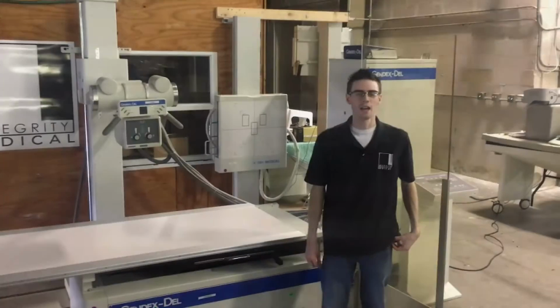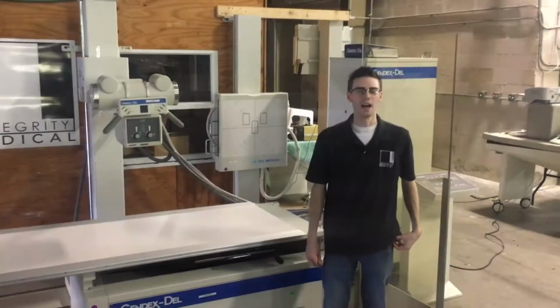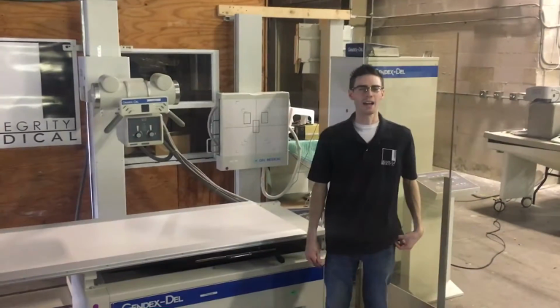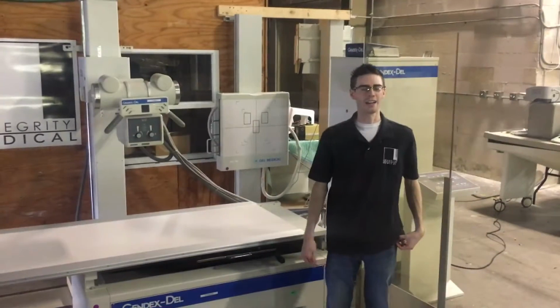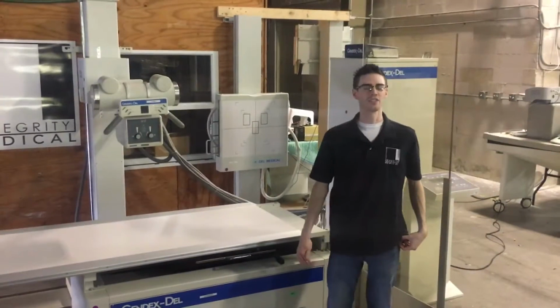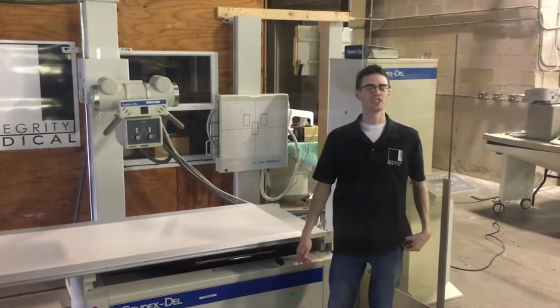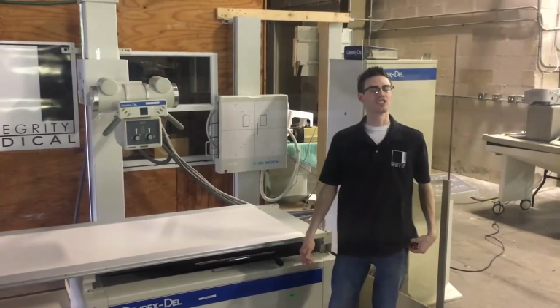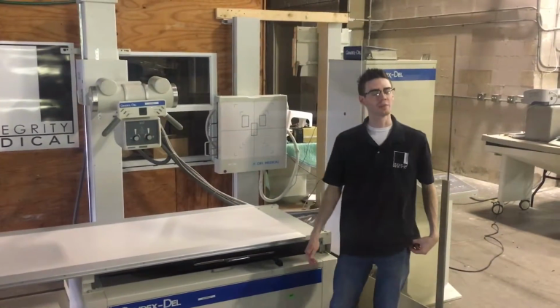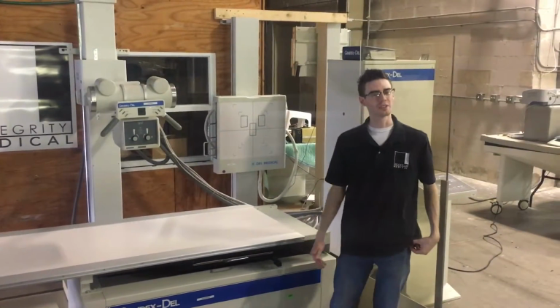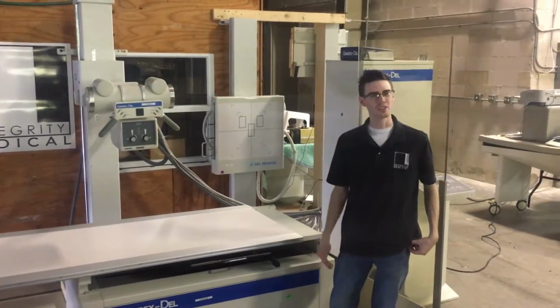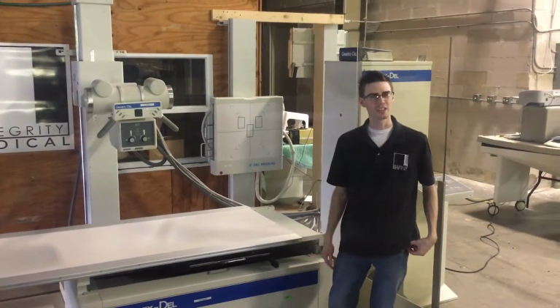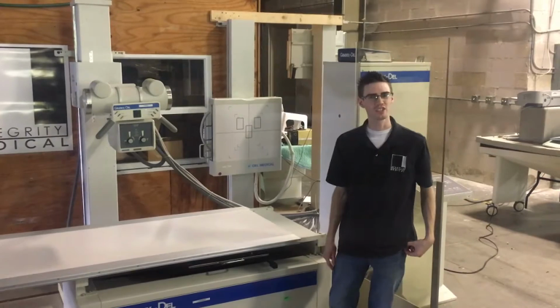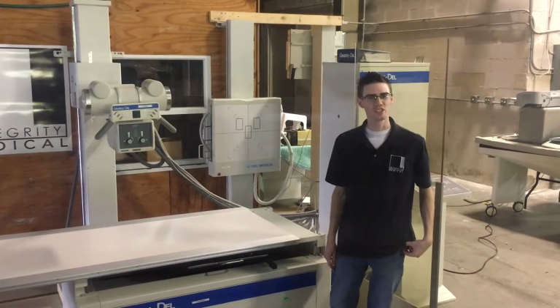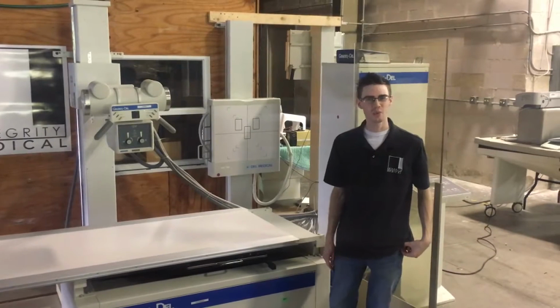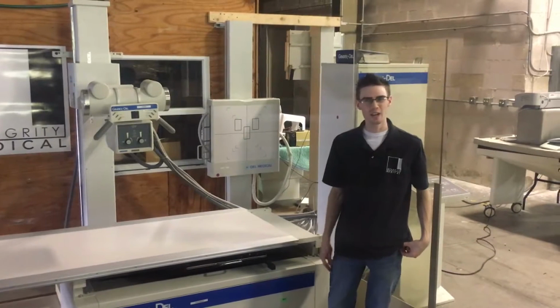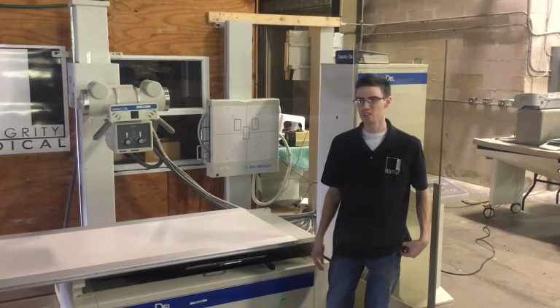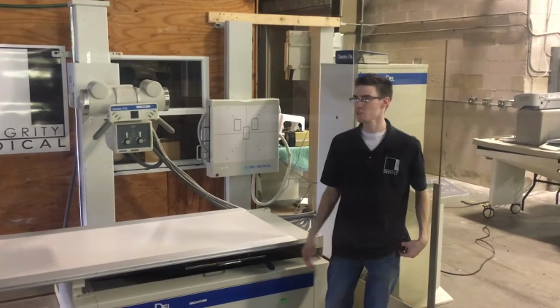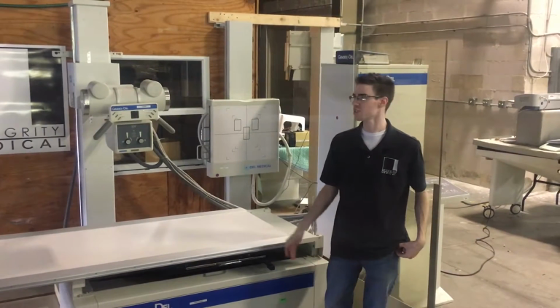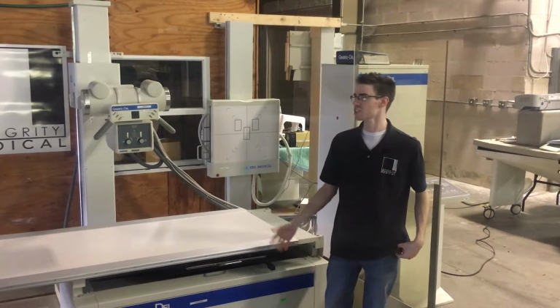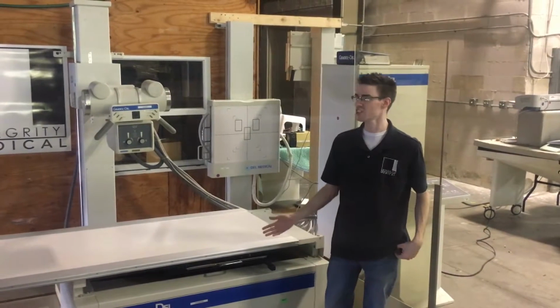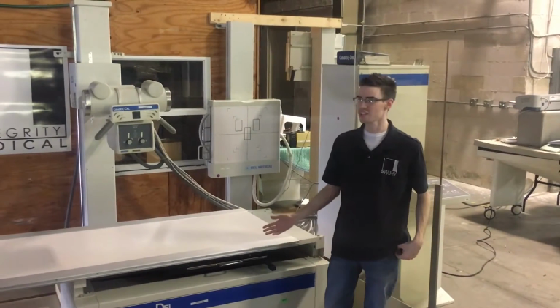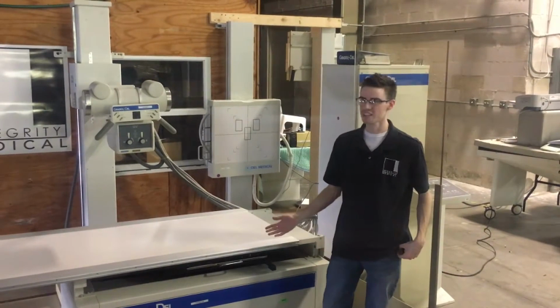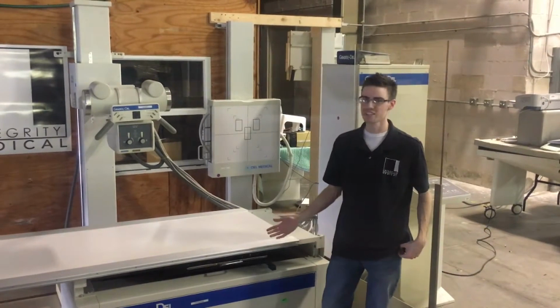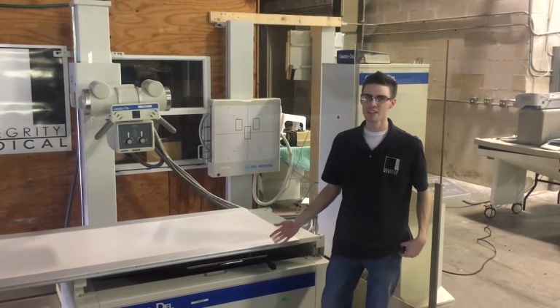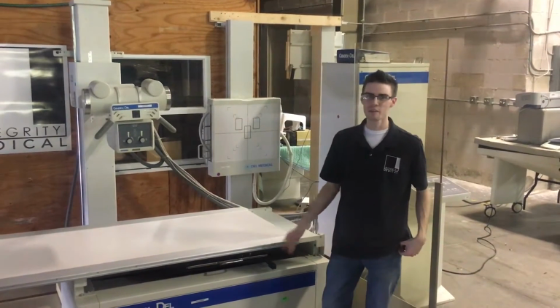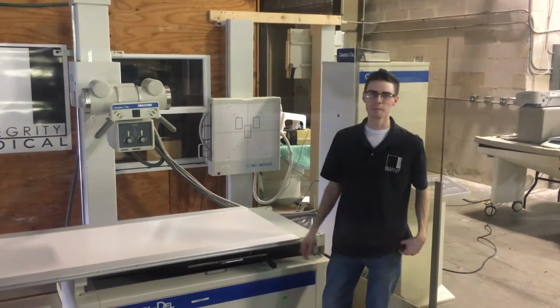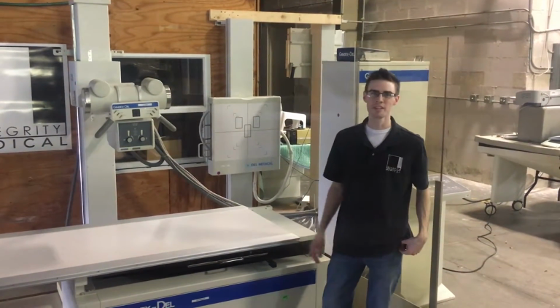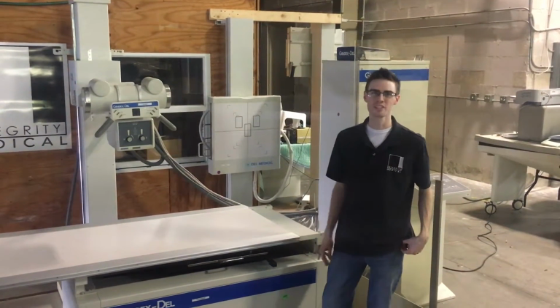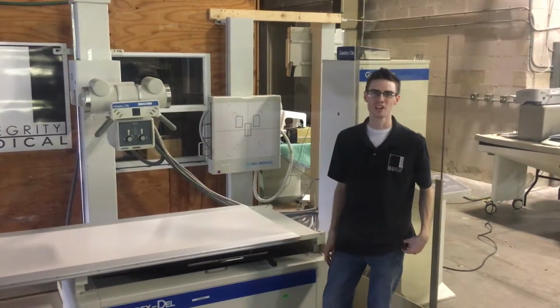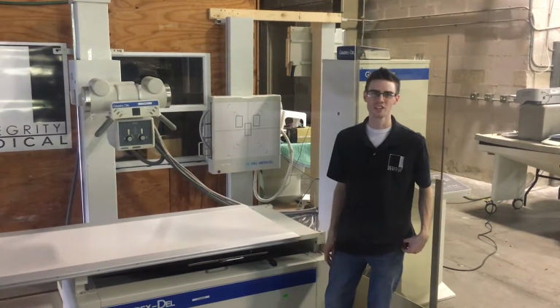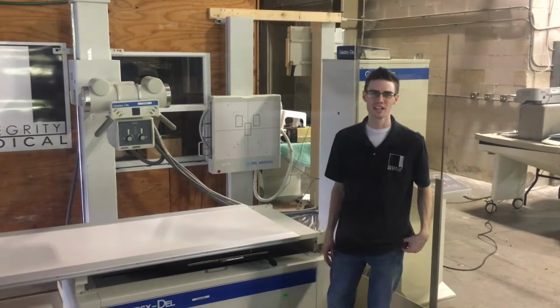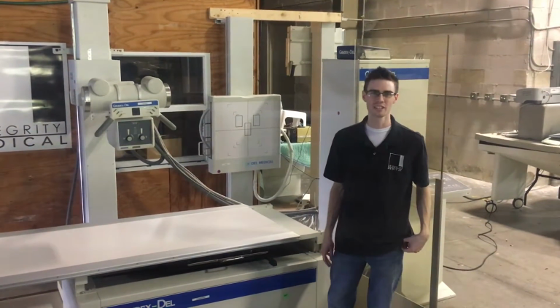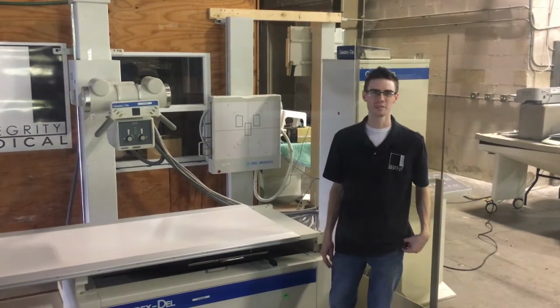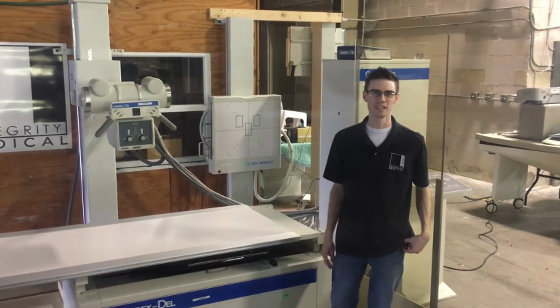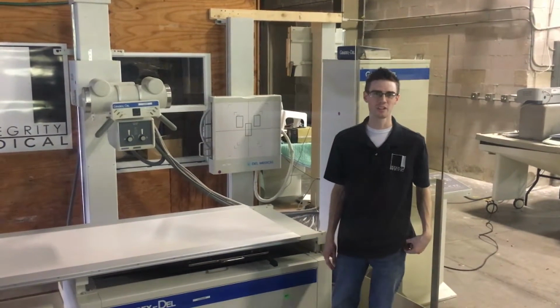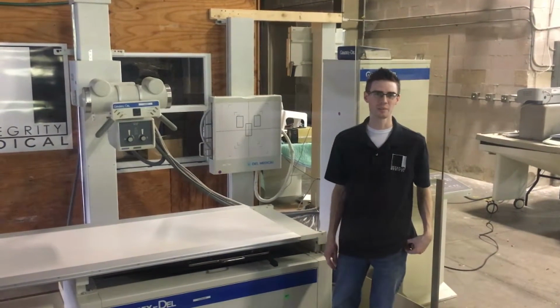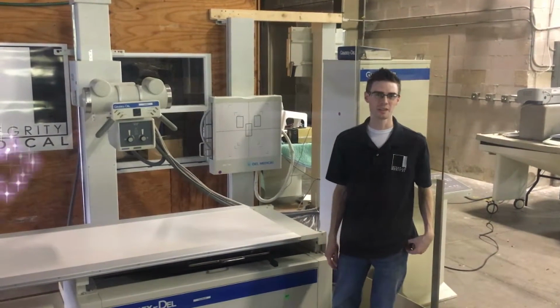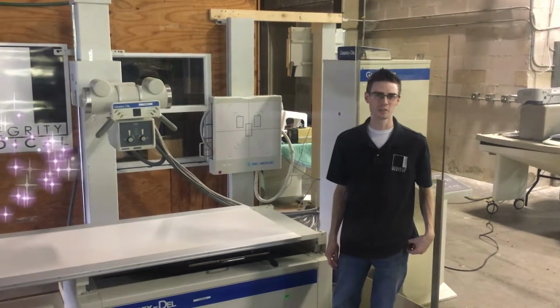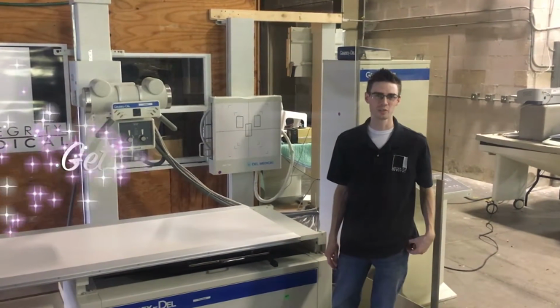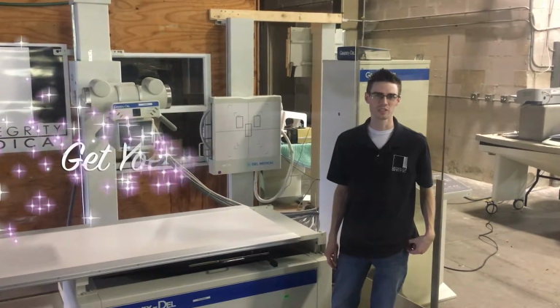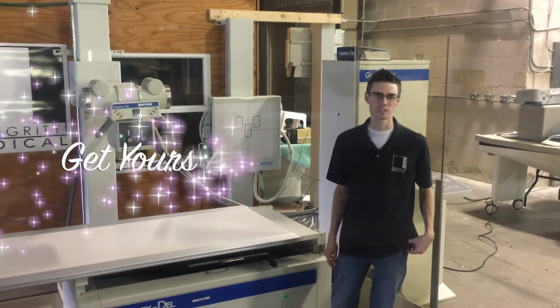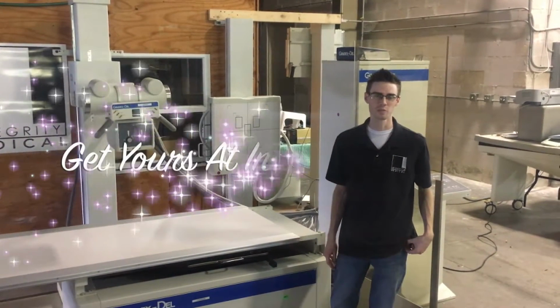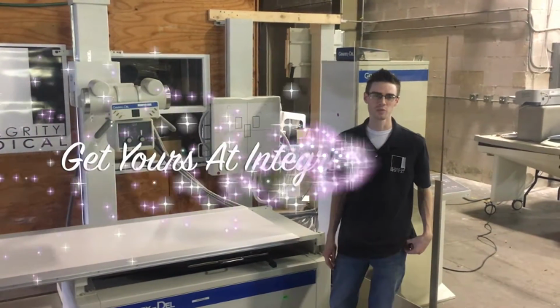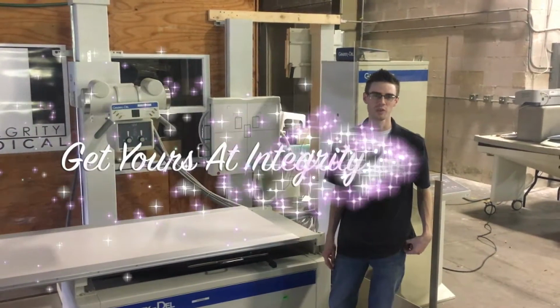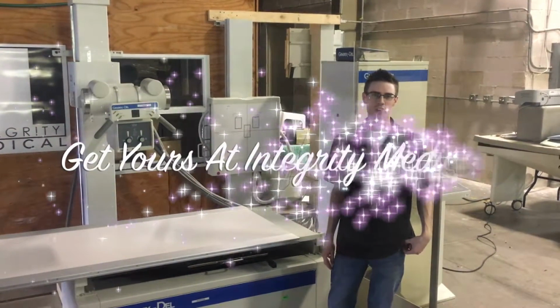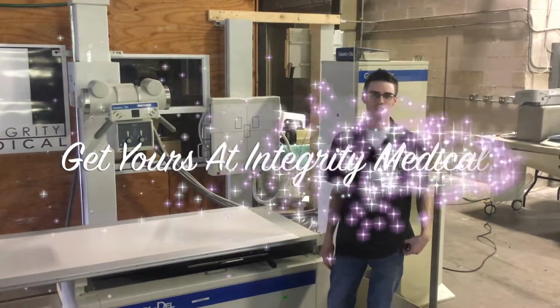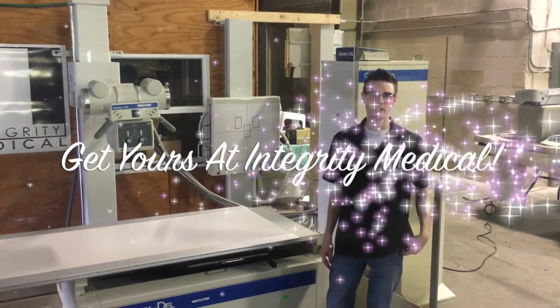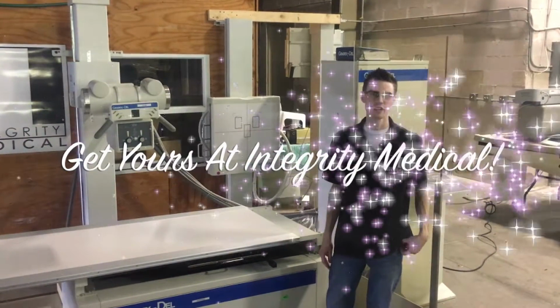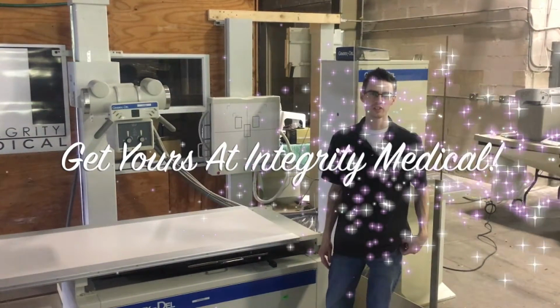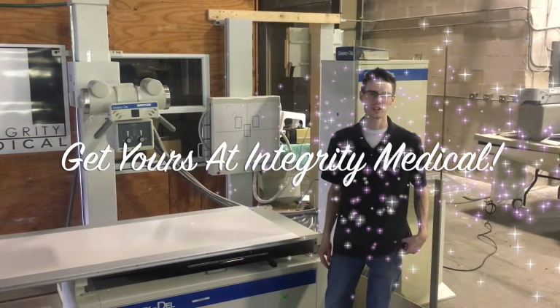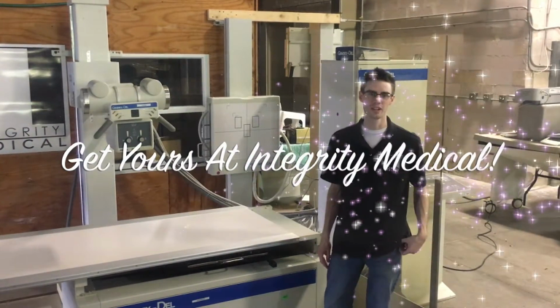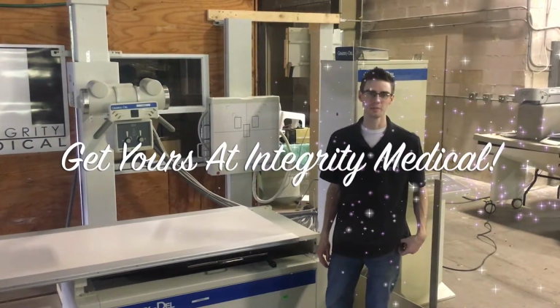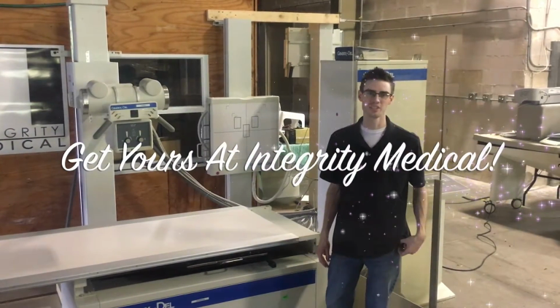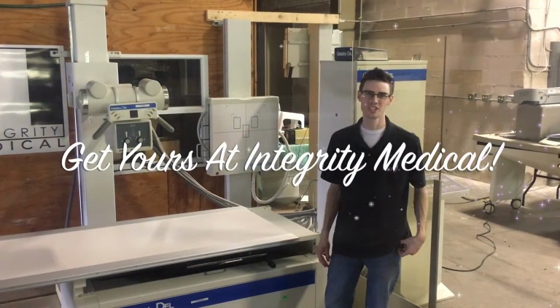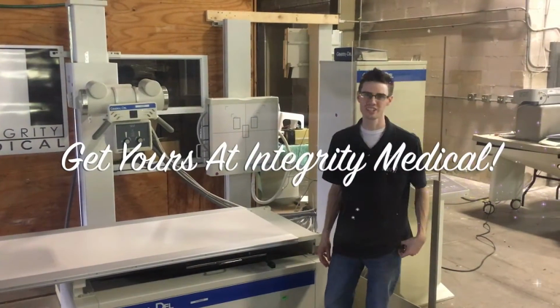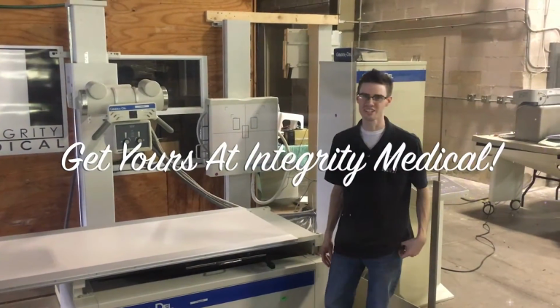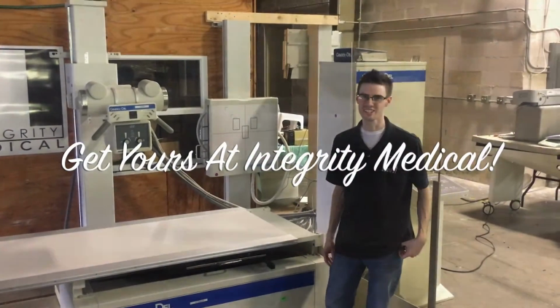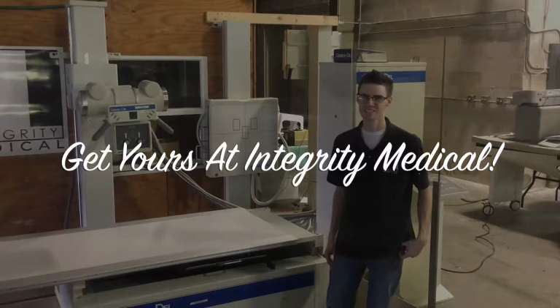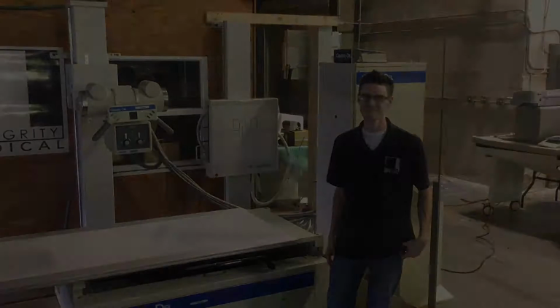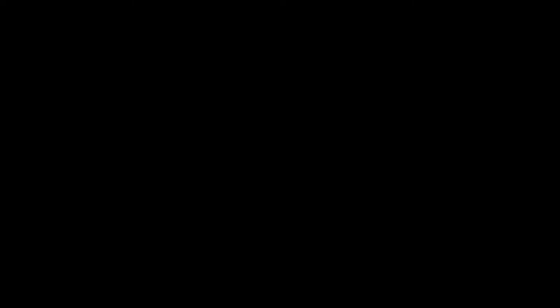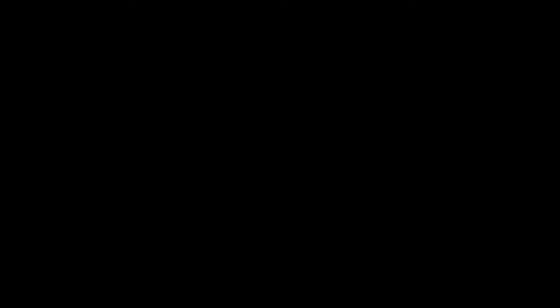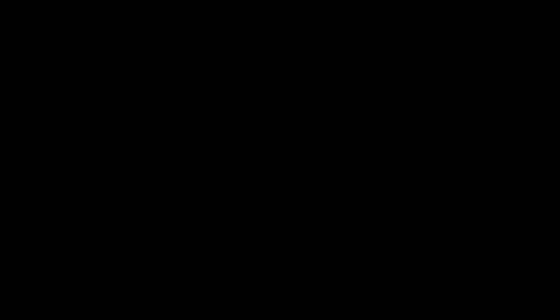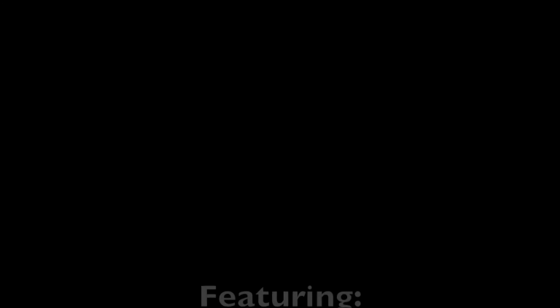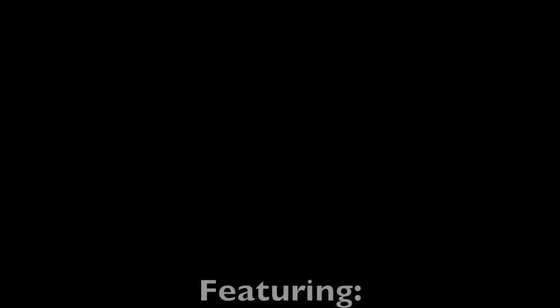I have just demonstrated to you how to use the Gendex ATC525. Please contact Integrity Medical Systems for all your x-ray imaging needs. Thank you.